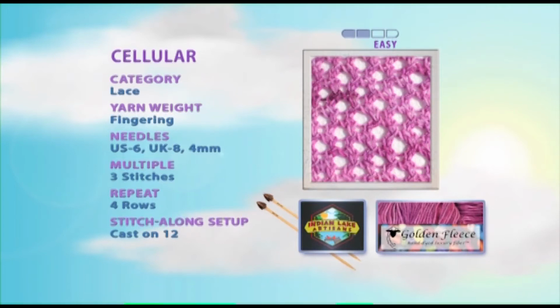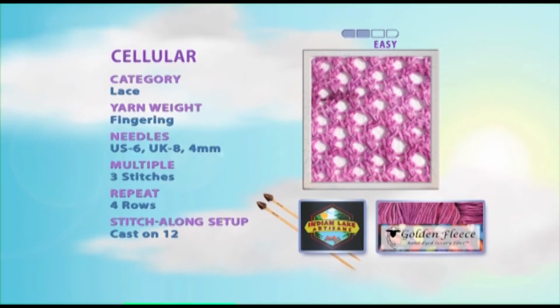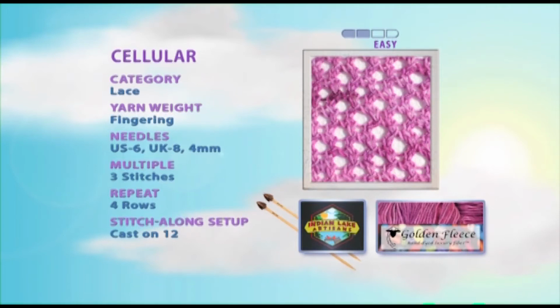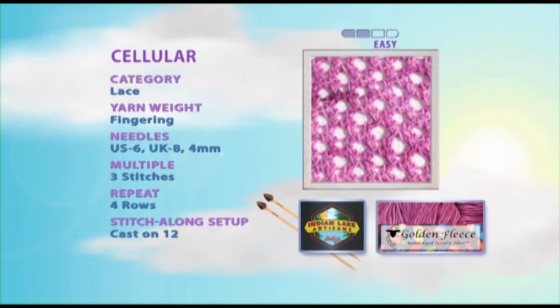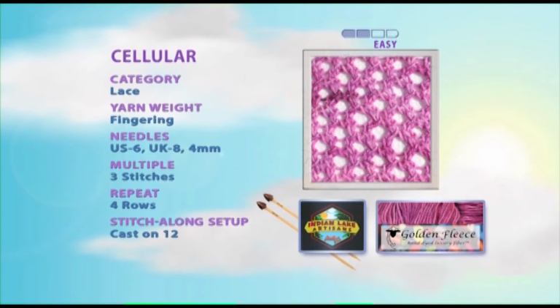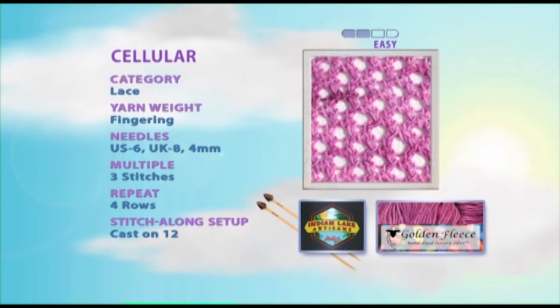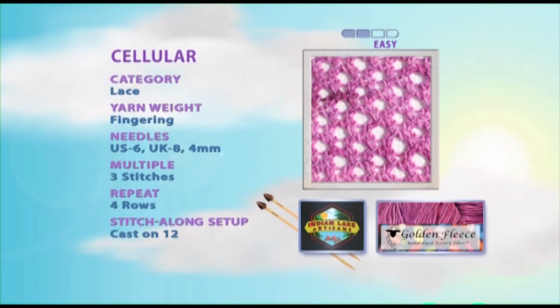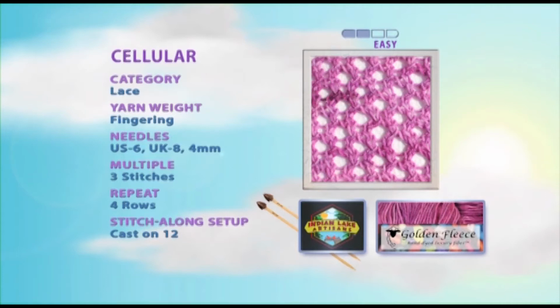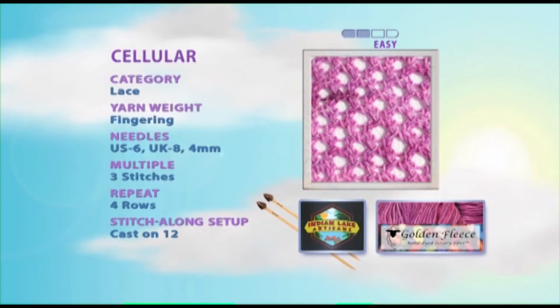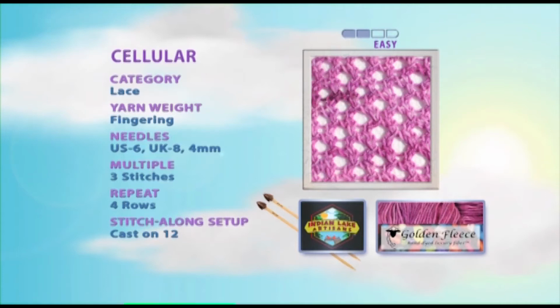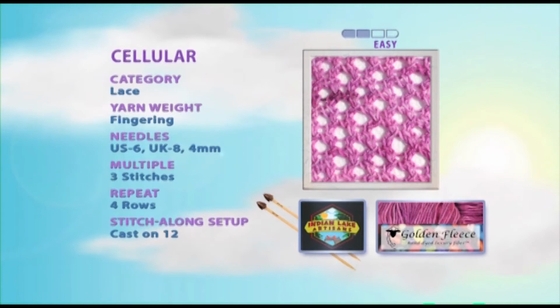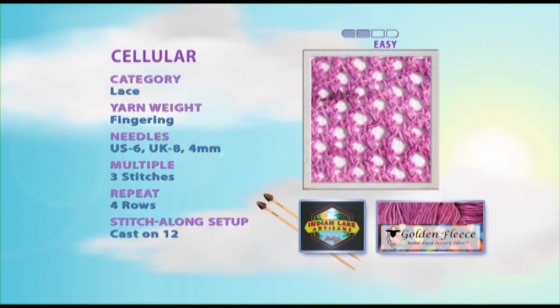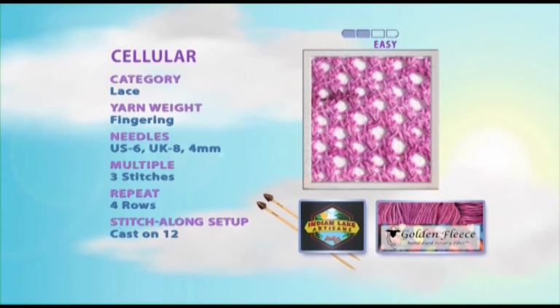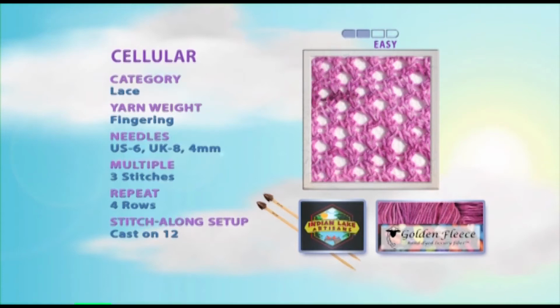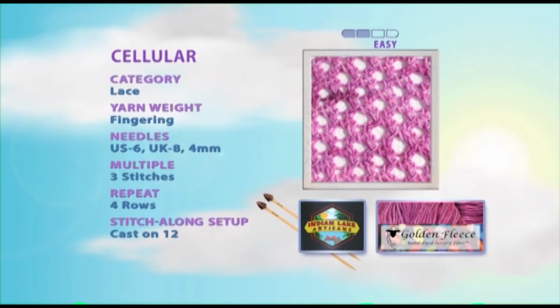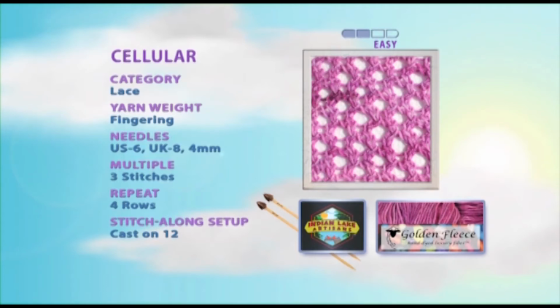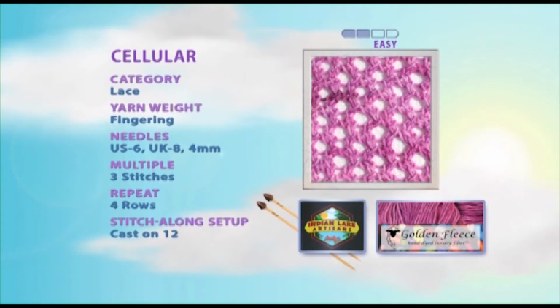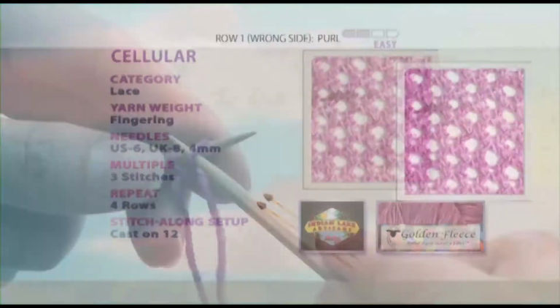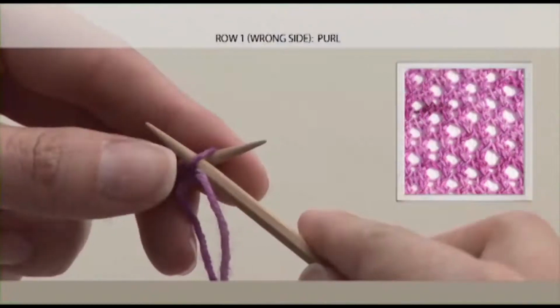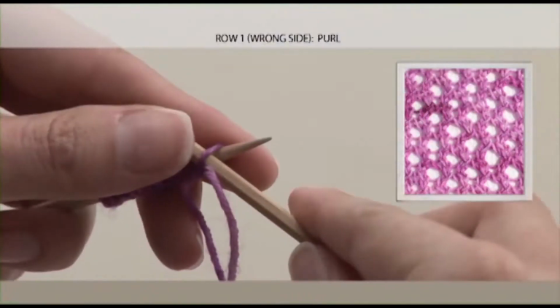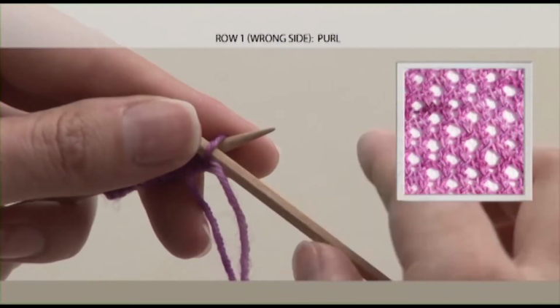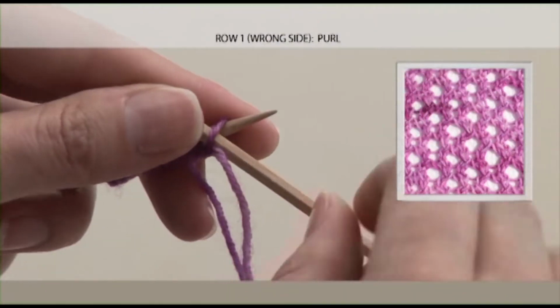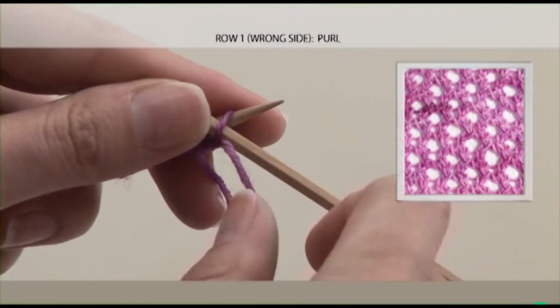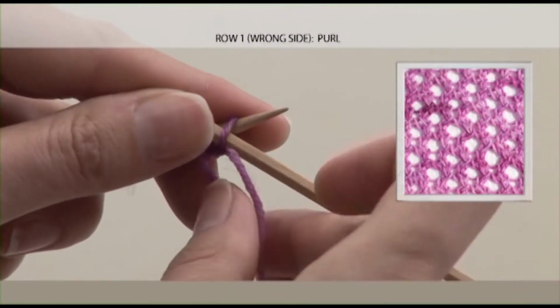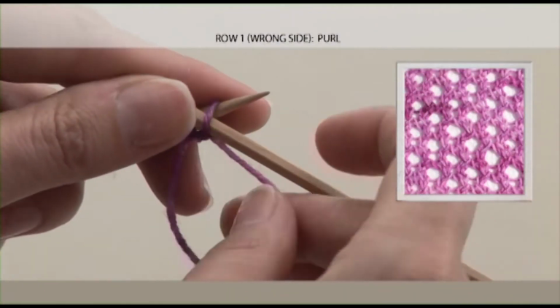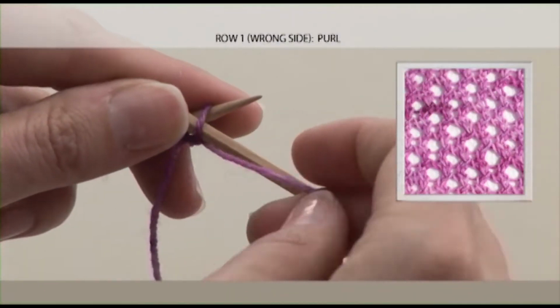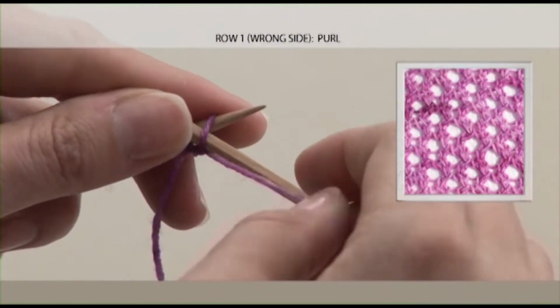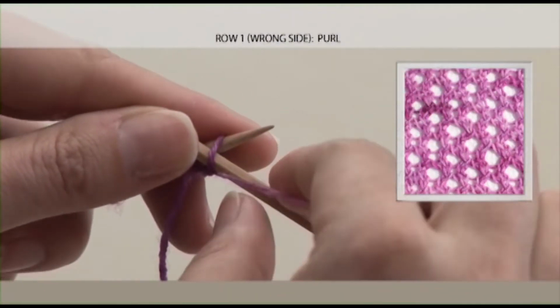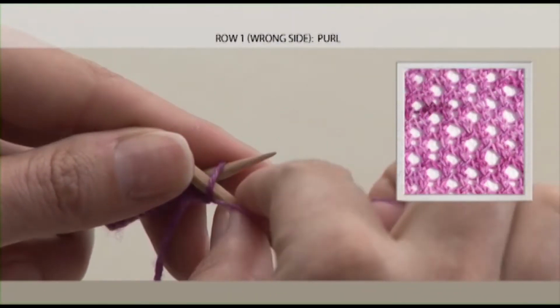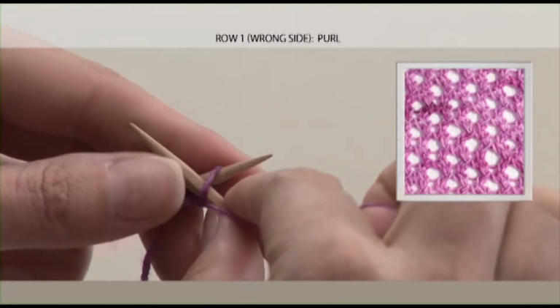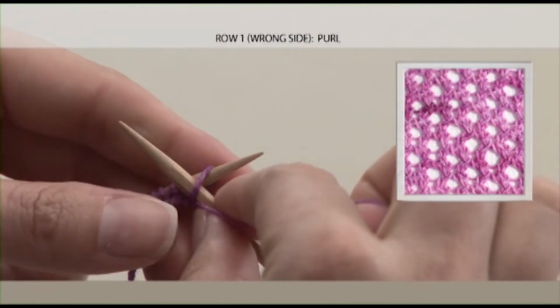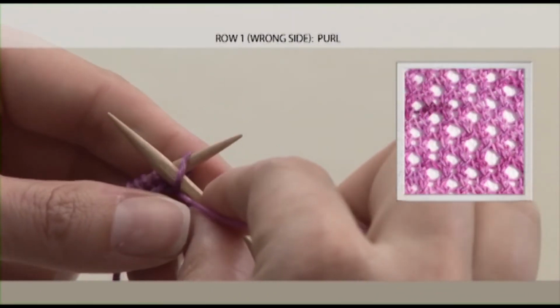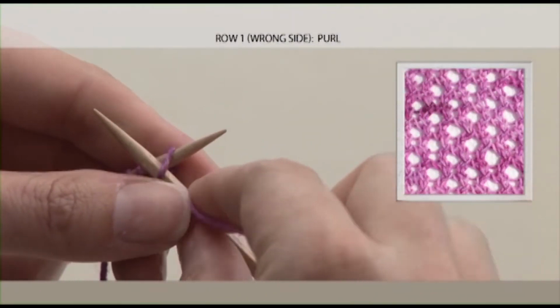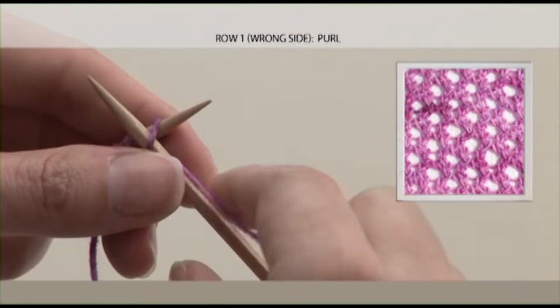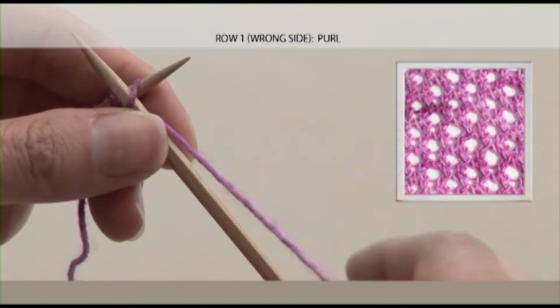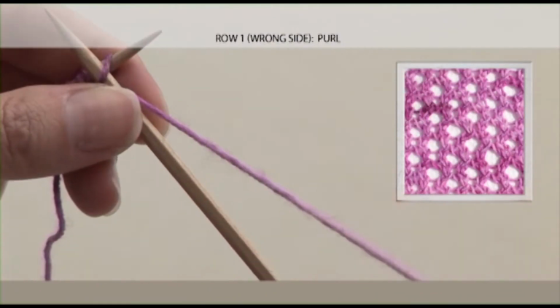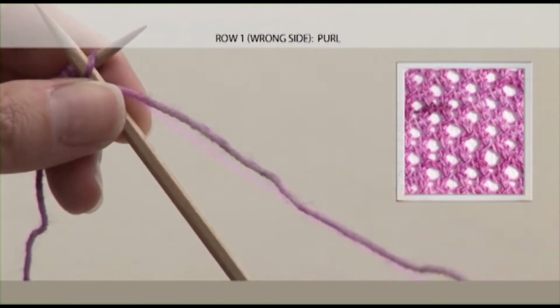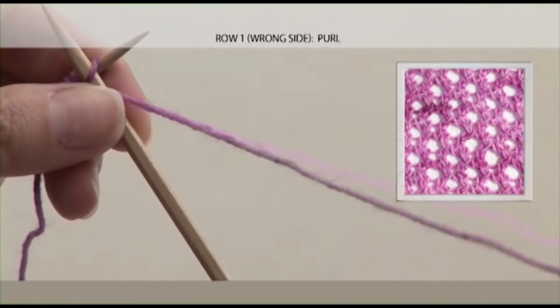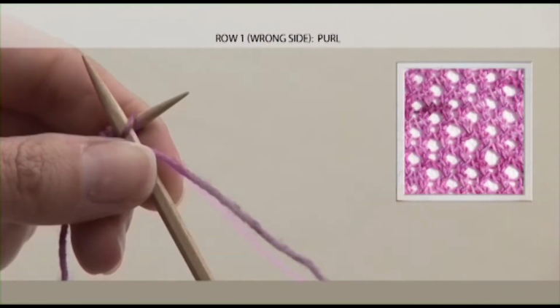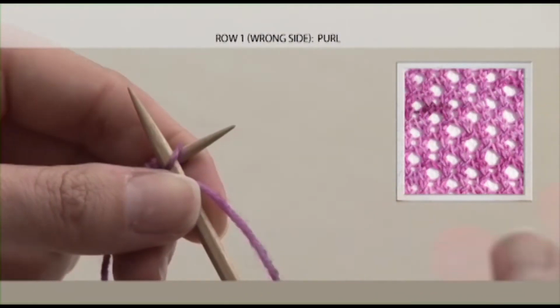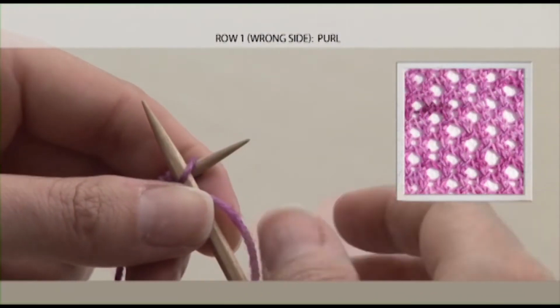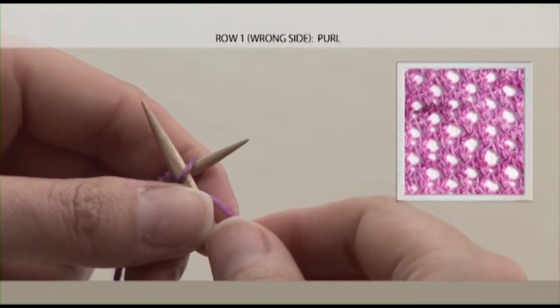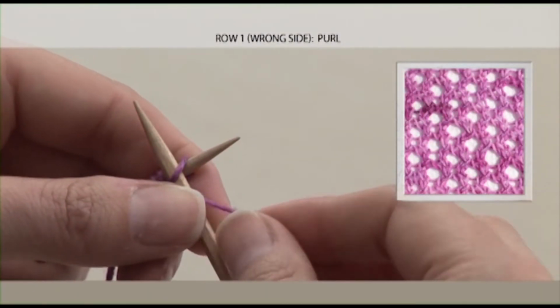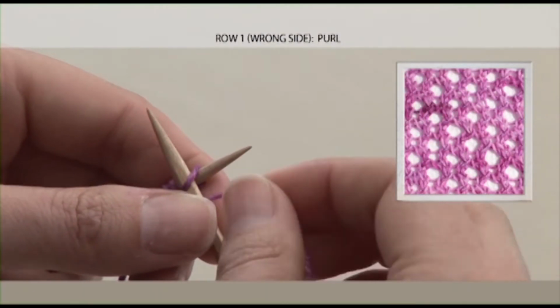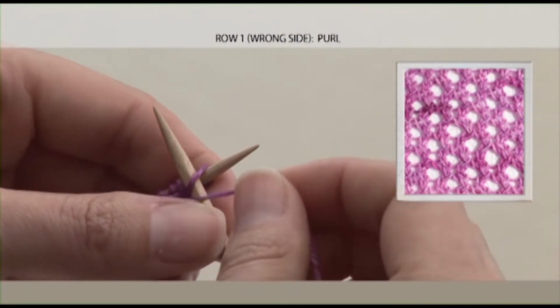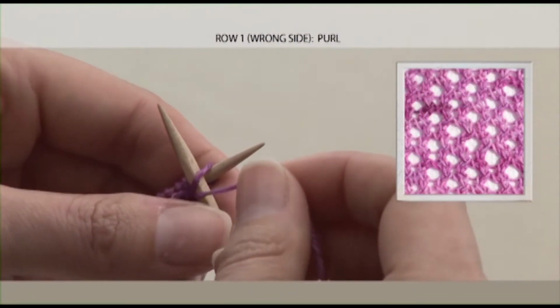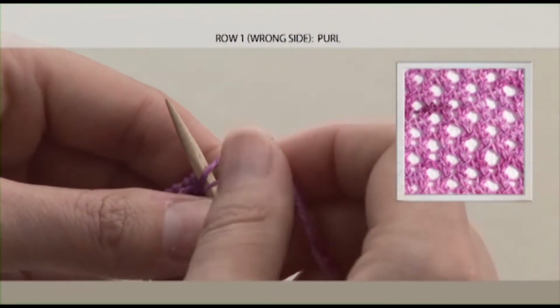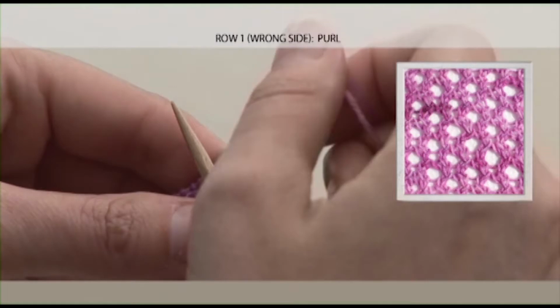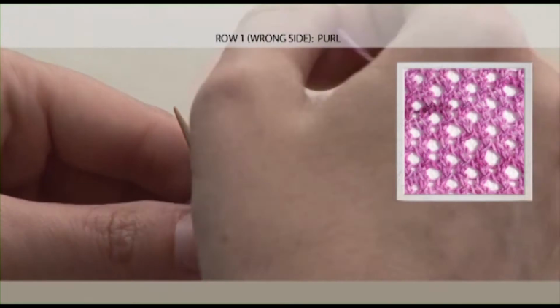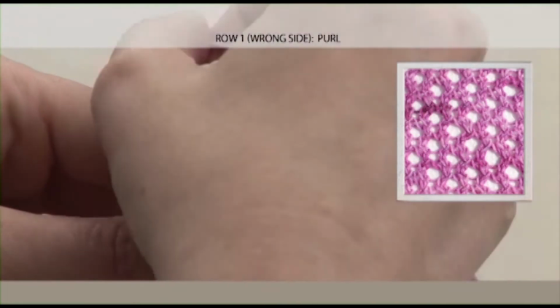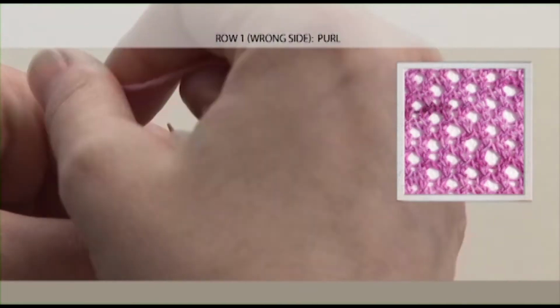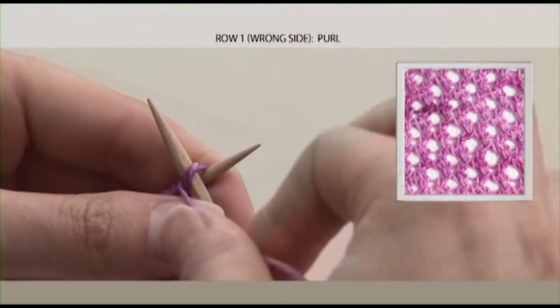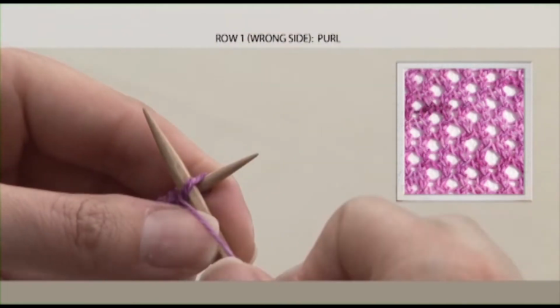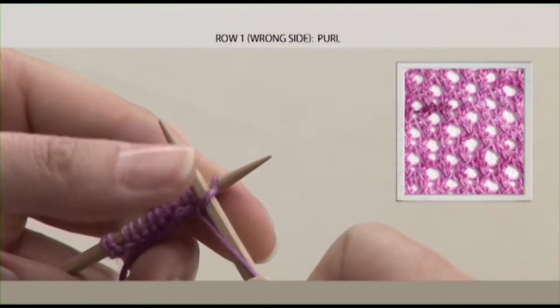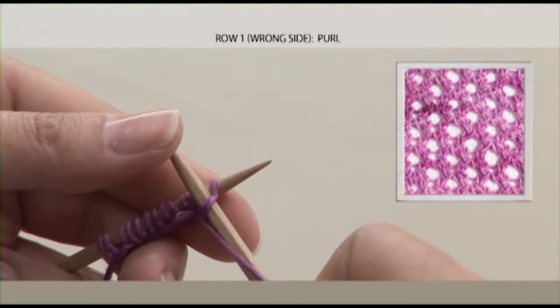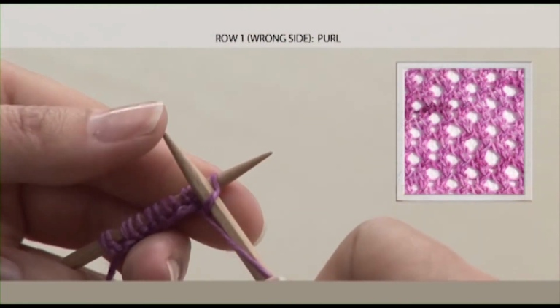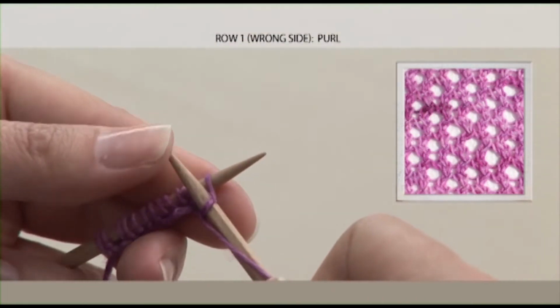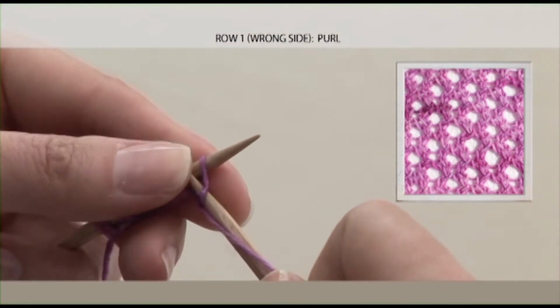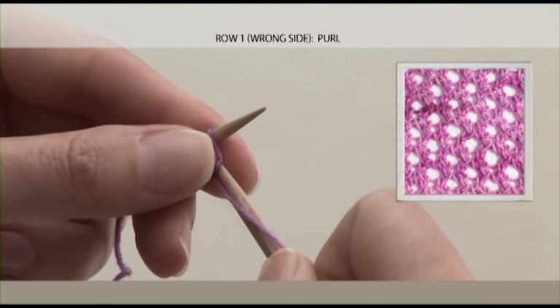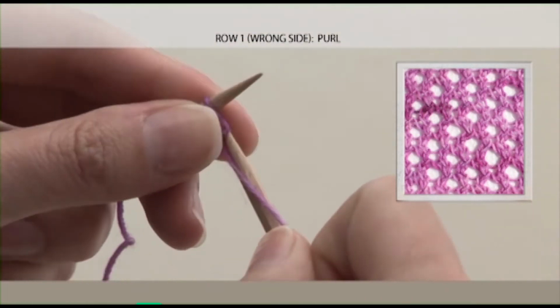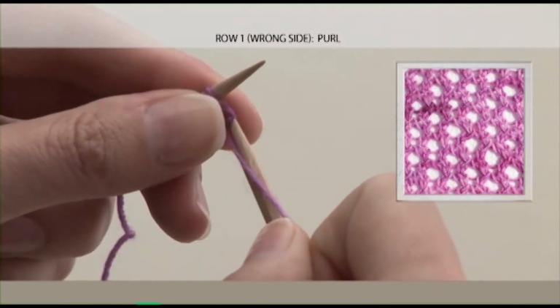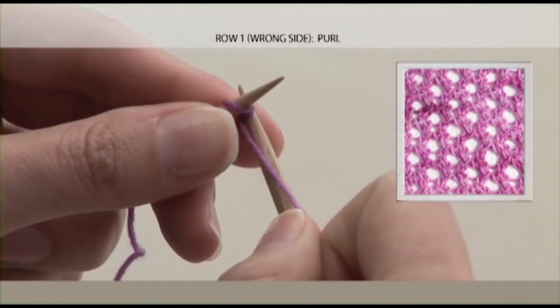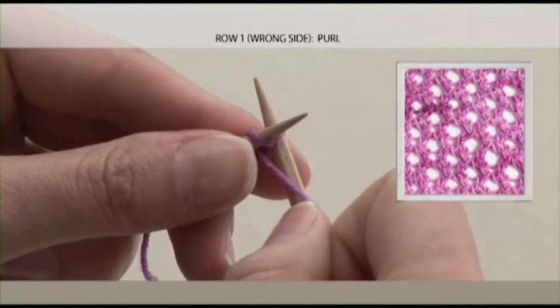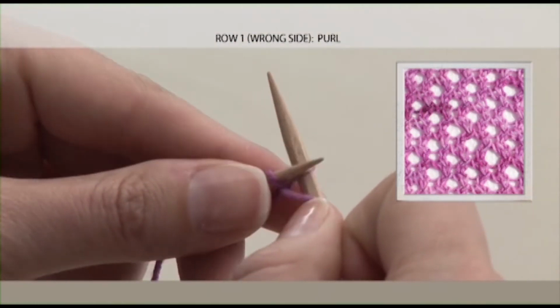The repeat is 4 rows. Row 1, which is the wrong side of your swatch, purl all the way across, and I'll meet you at the top of the next row.